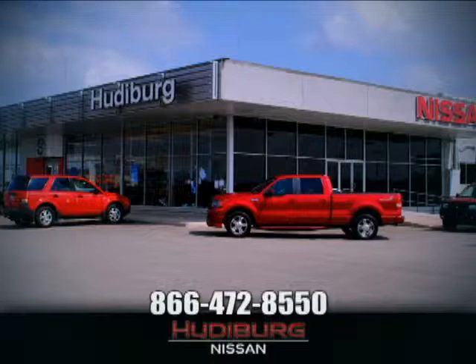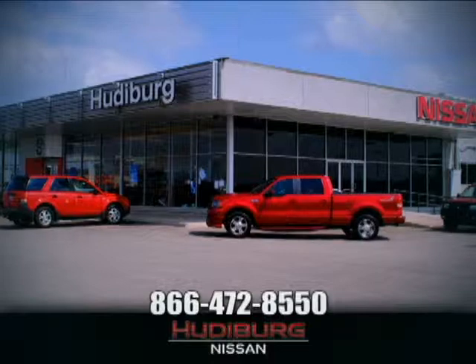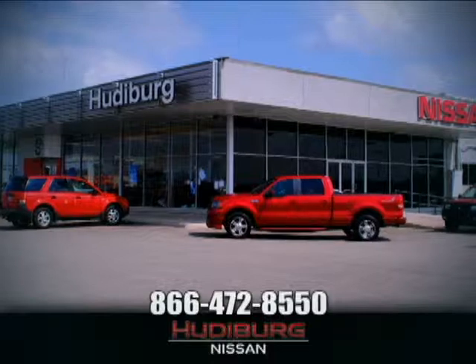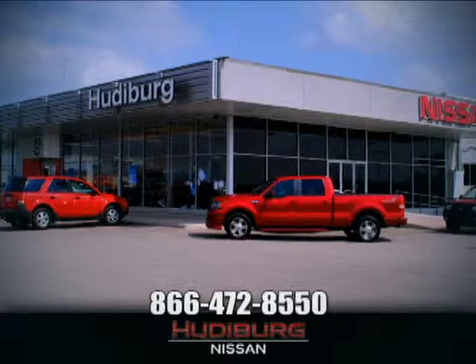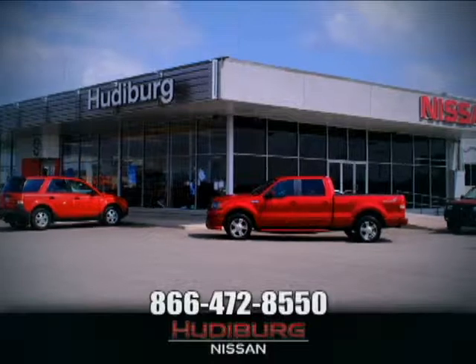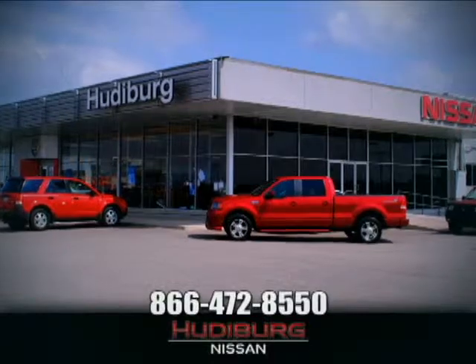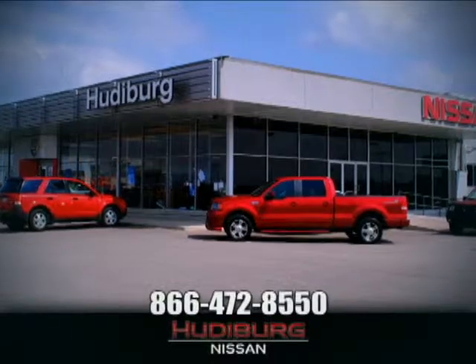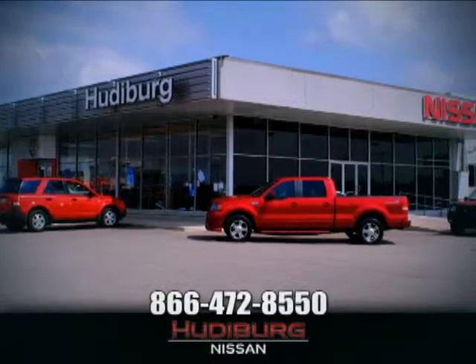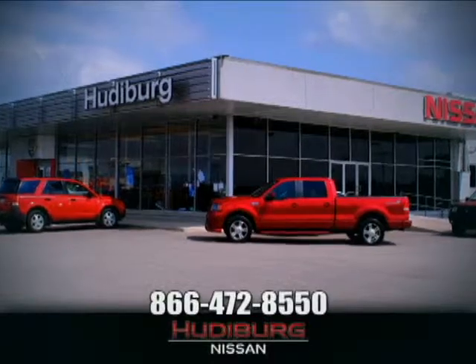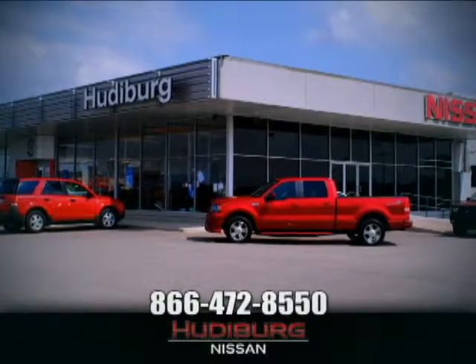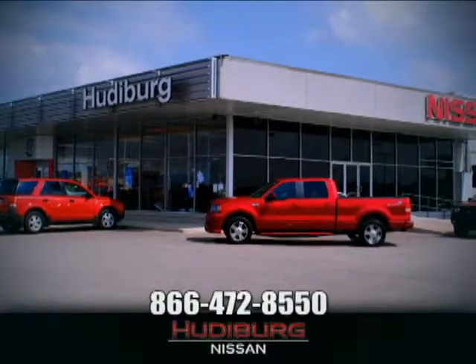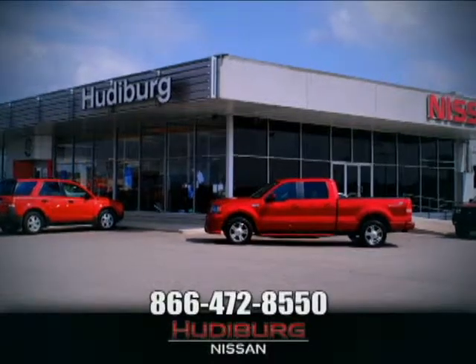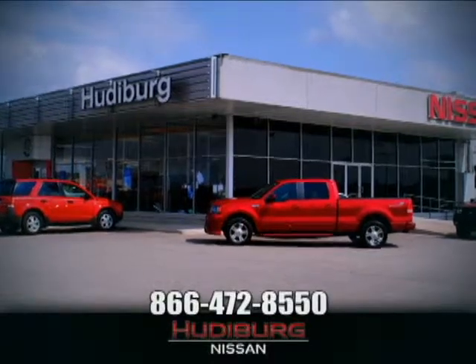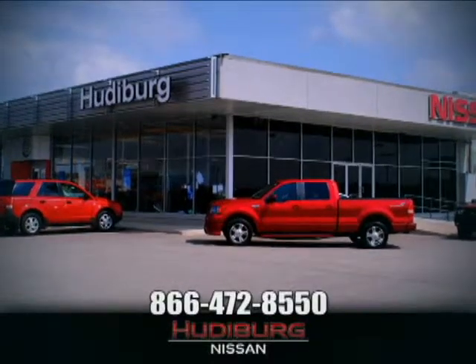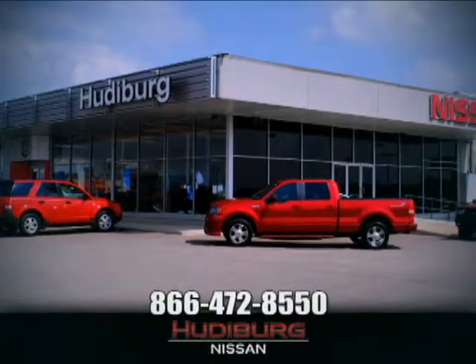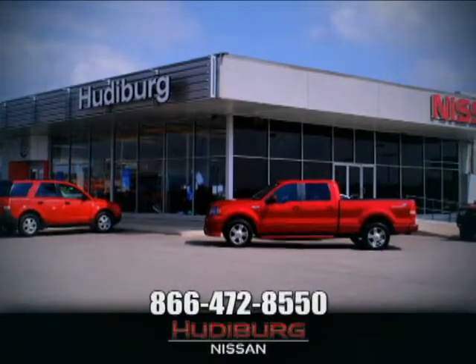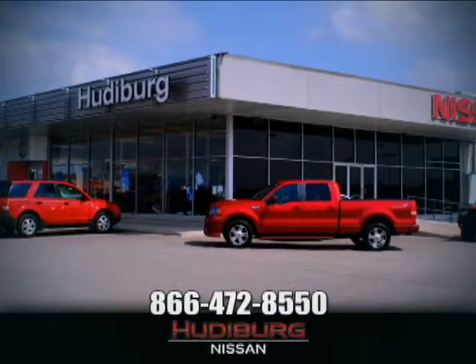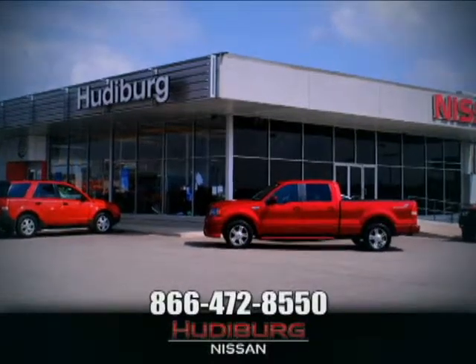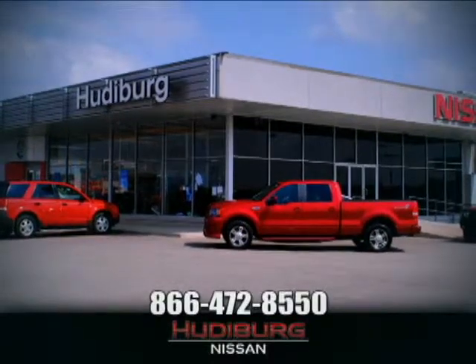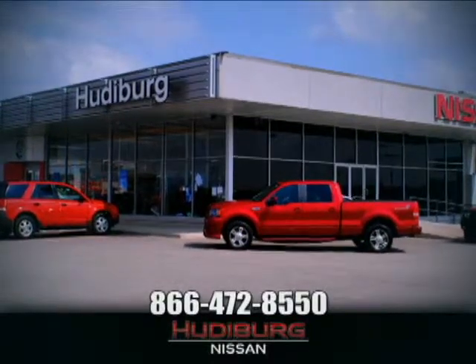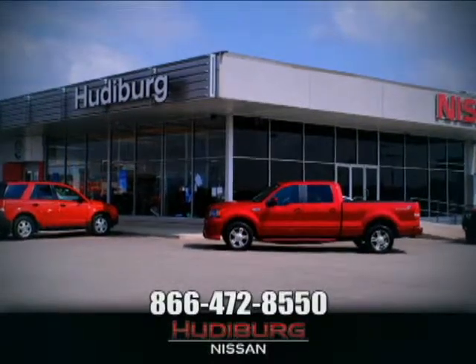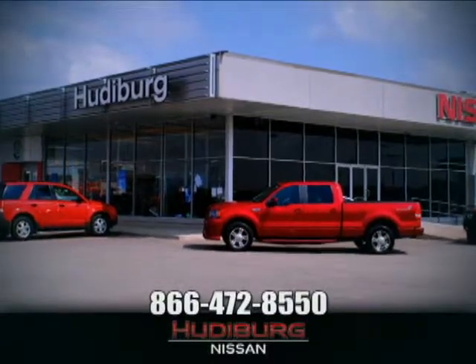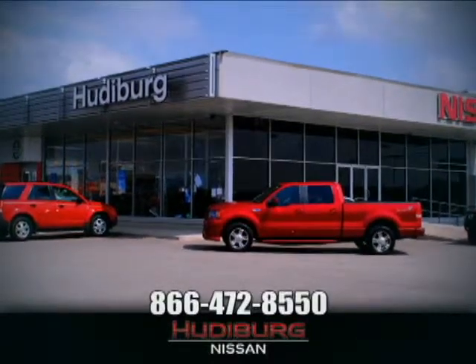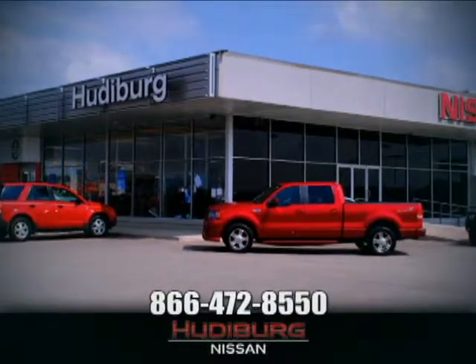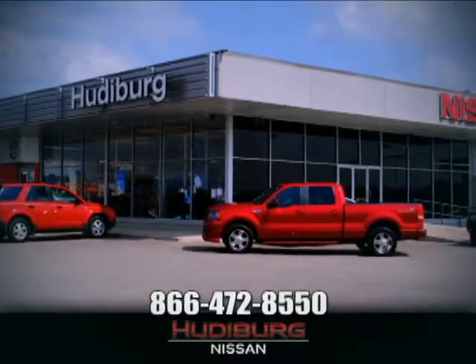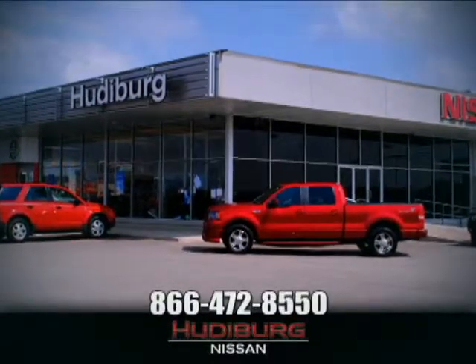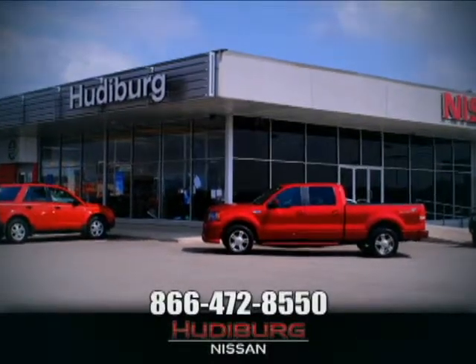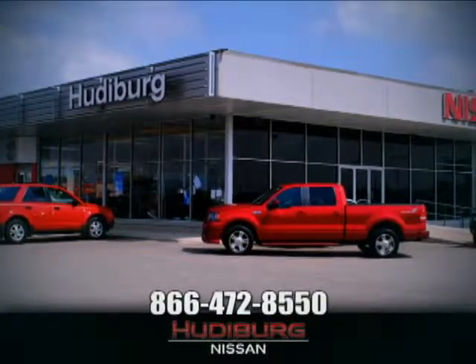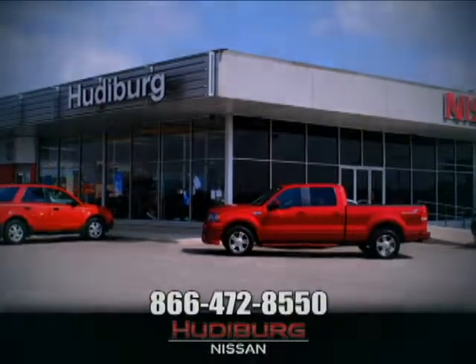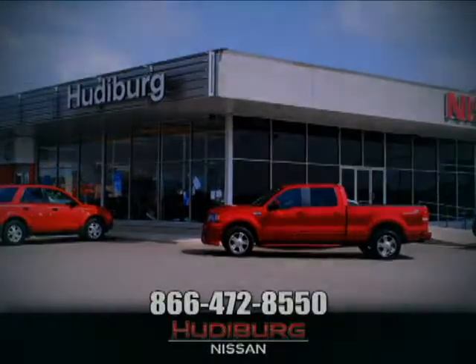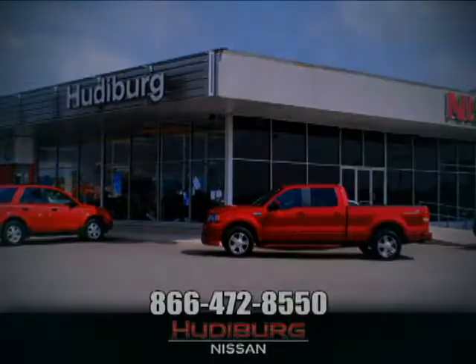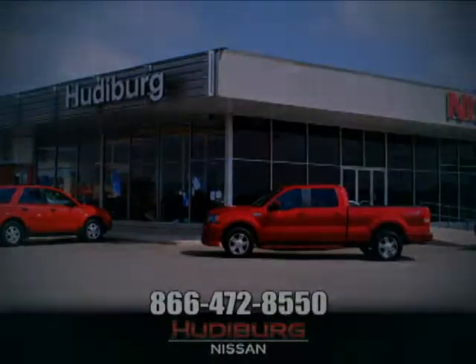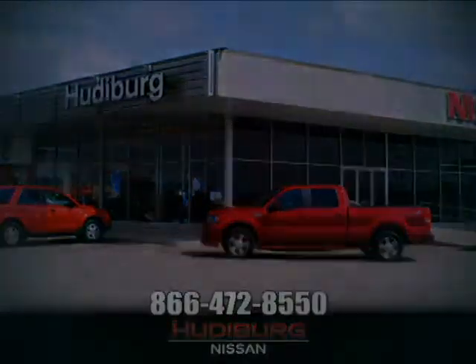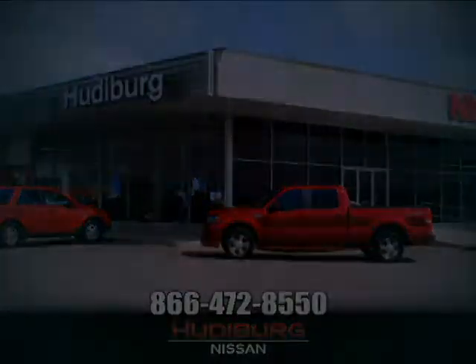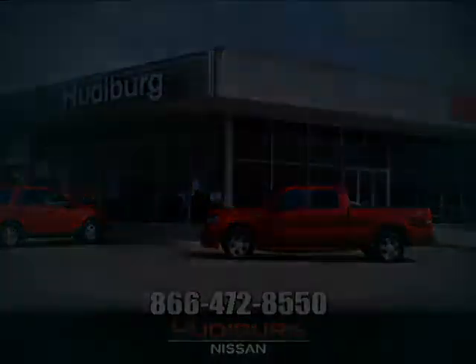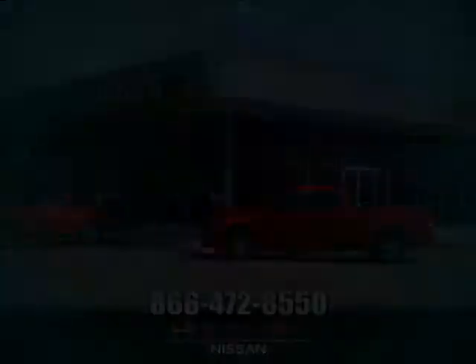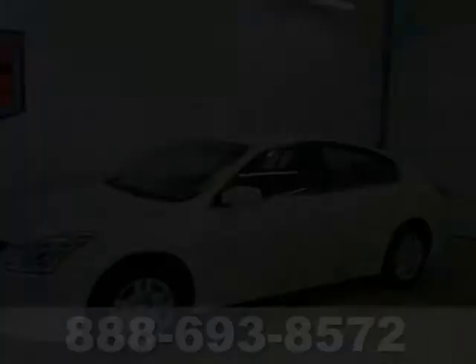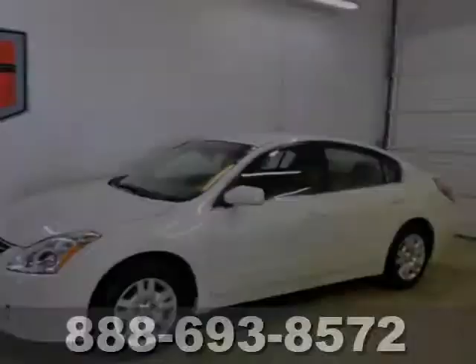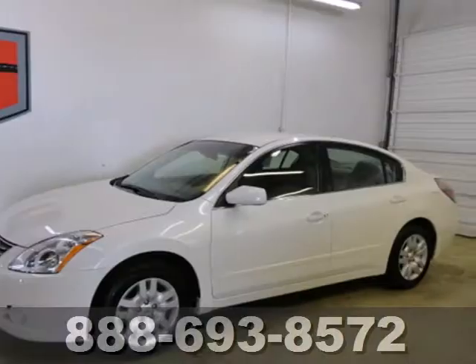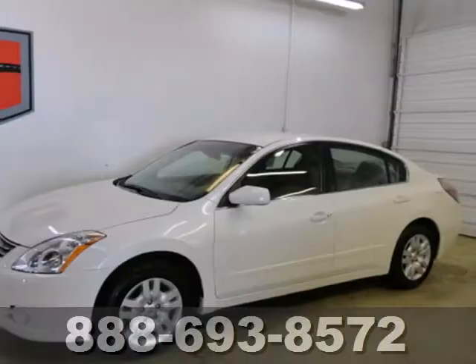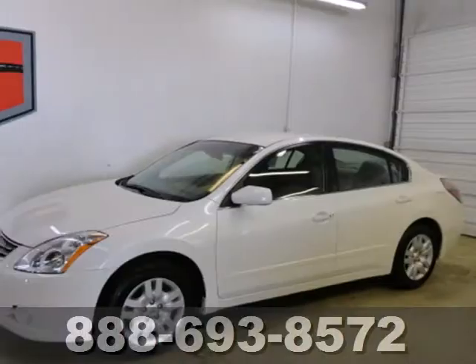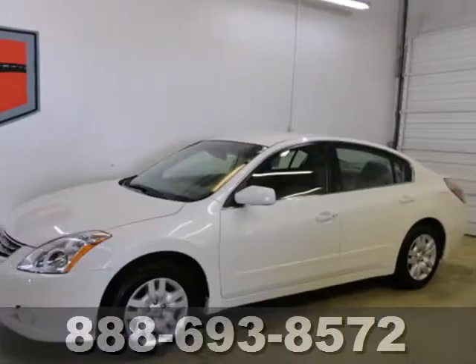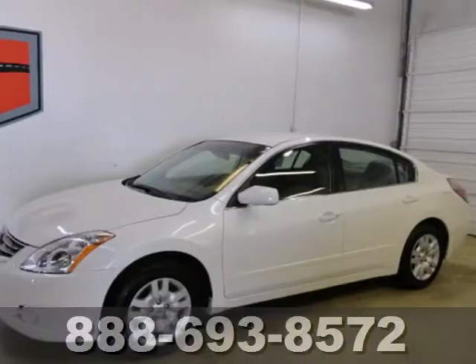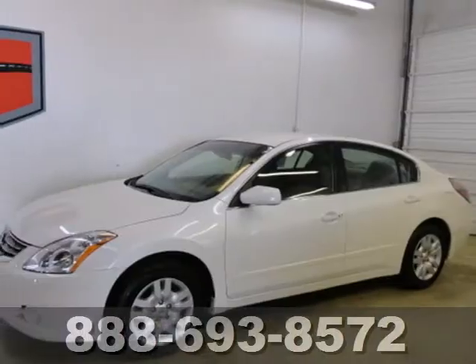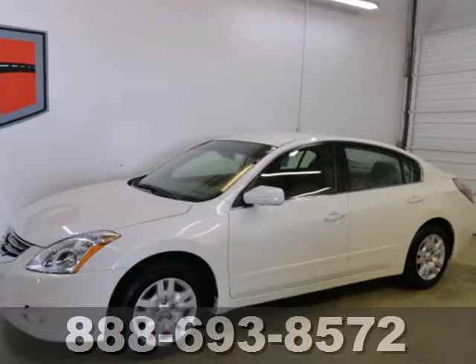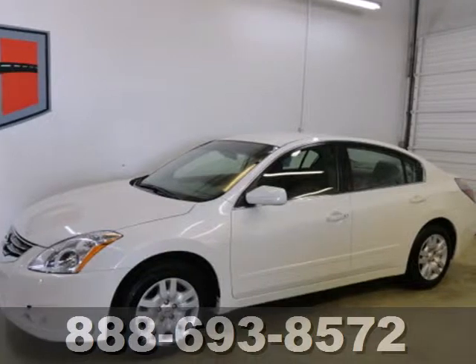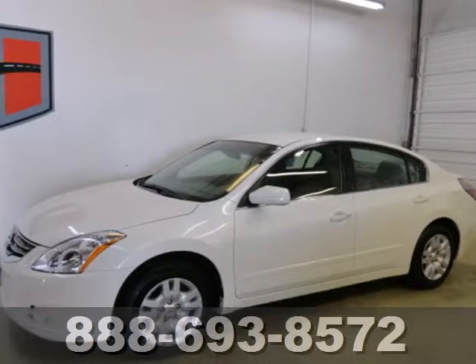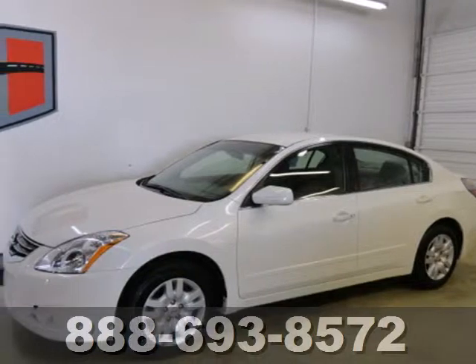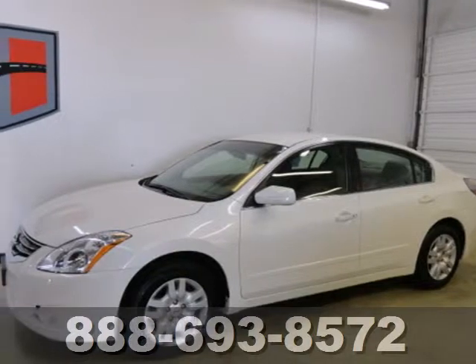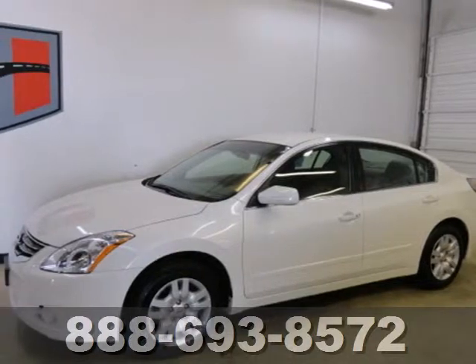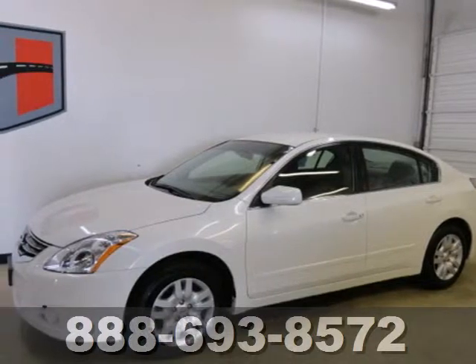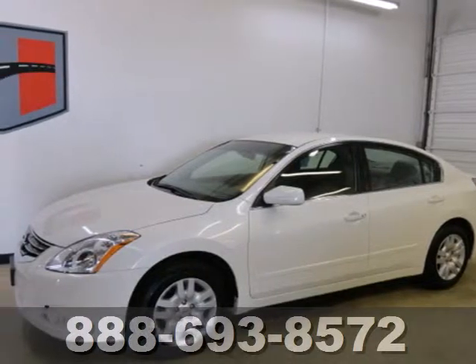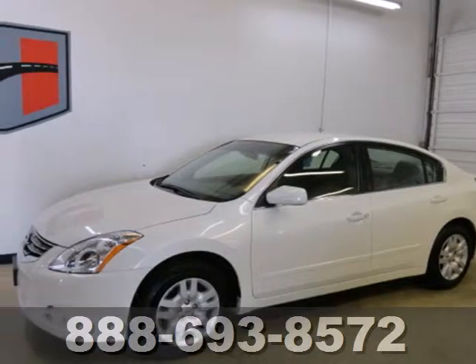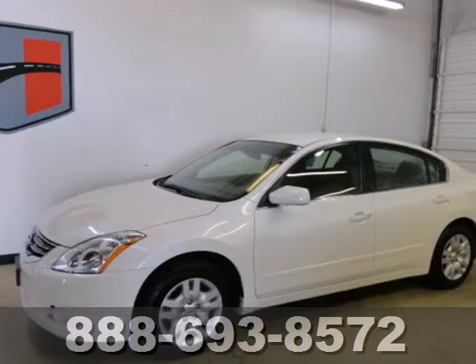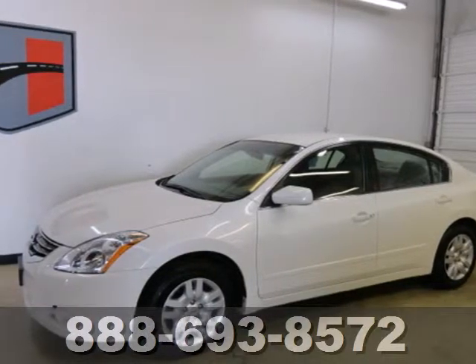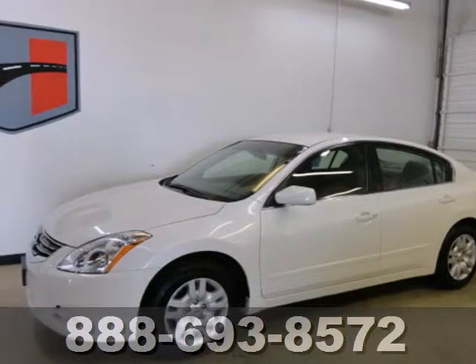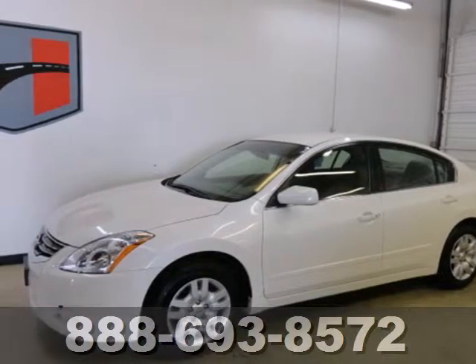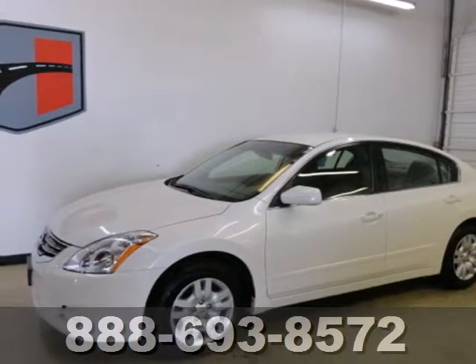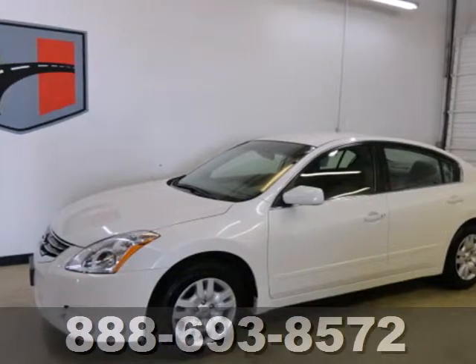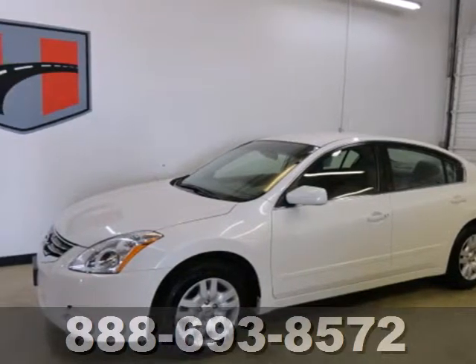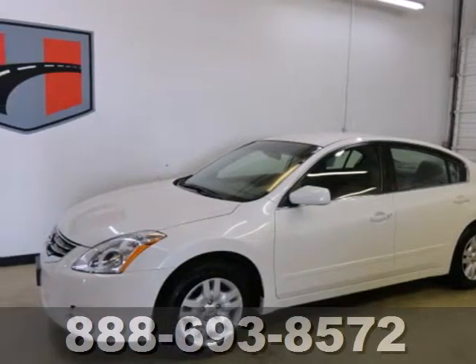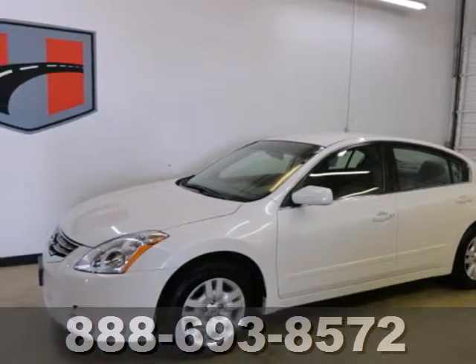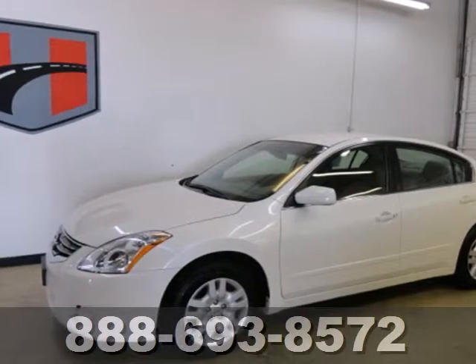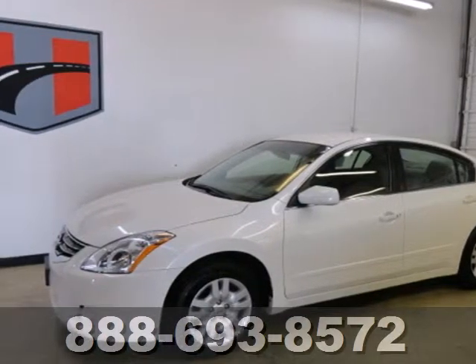At Hudeburg Nissan, we'll give you more! It's a 2012 Nissan Altima.